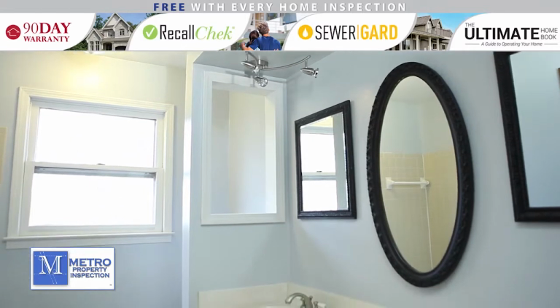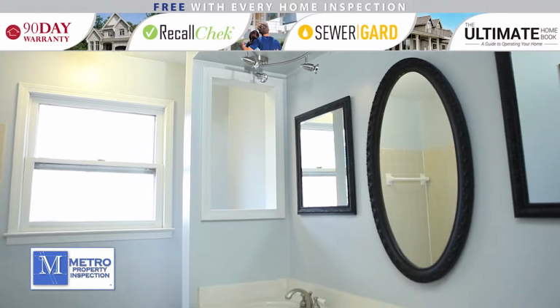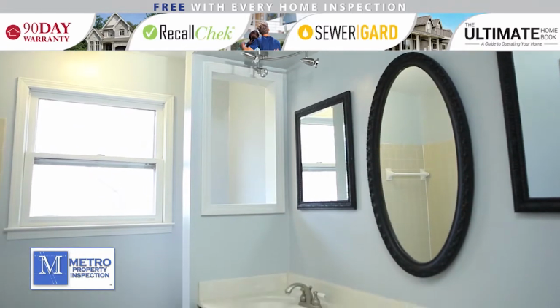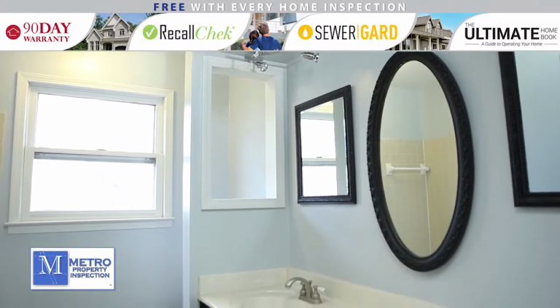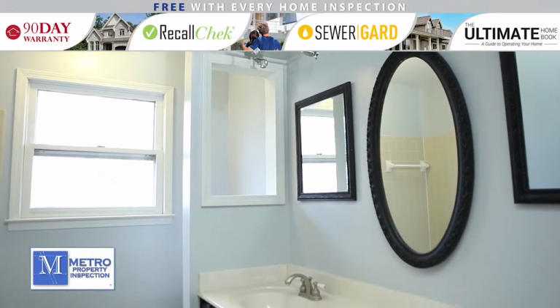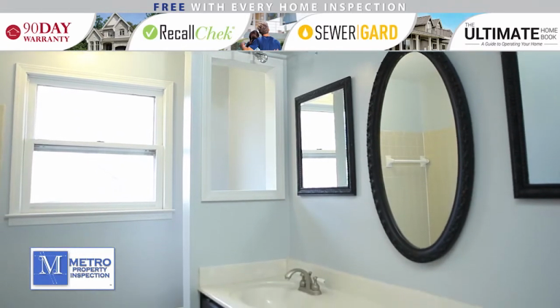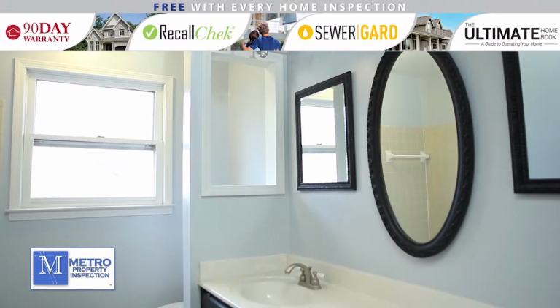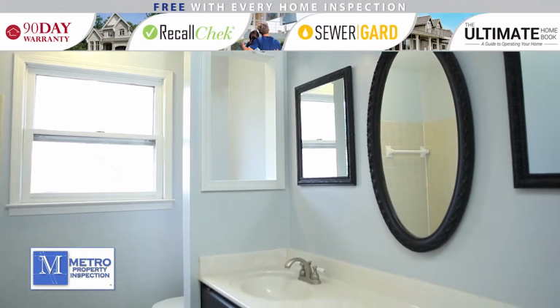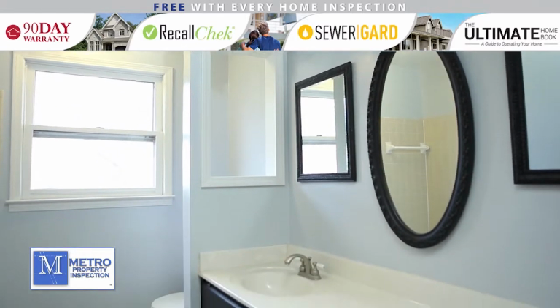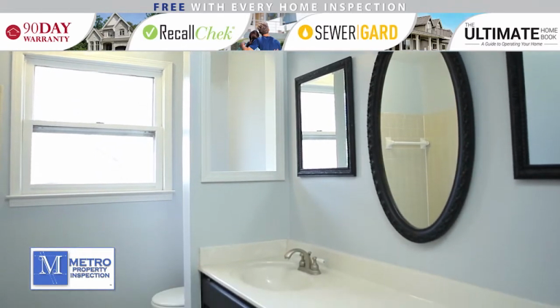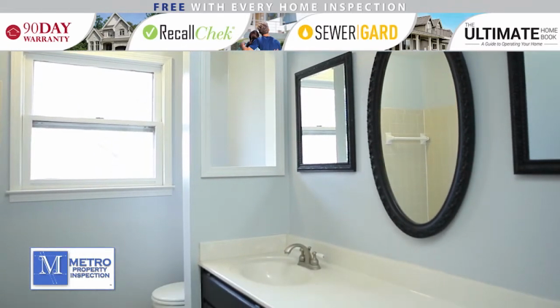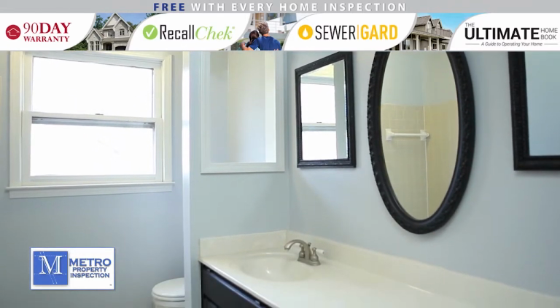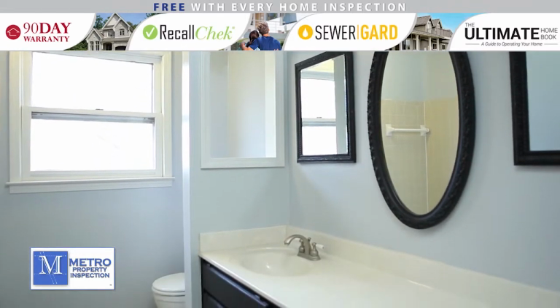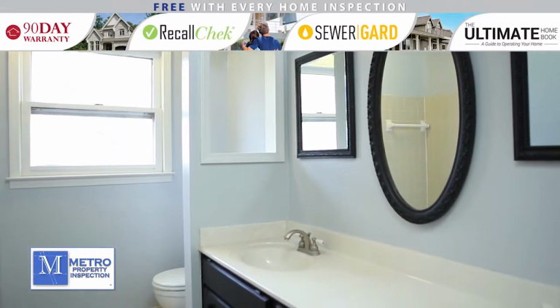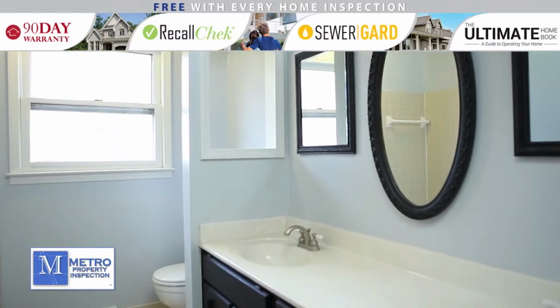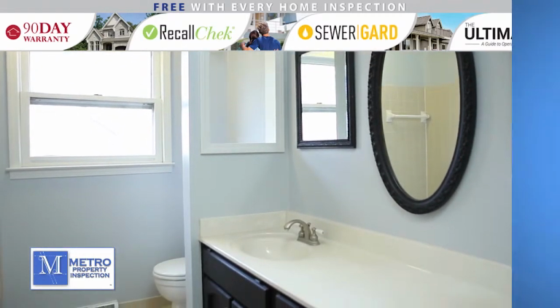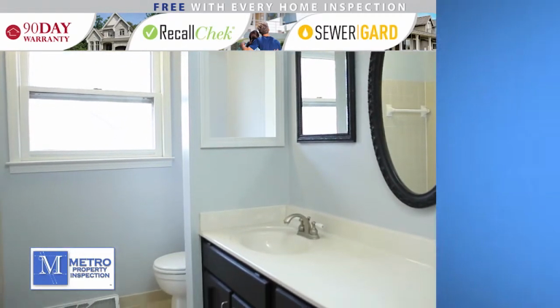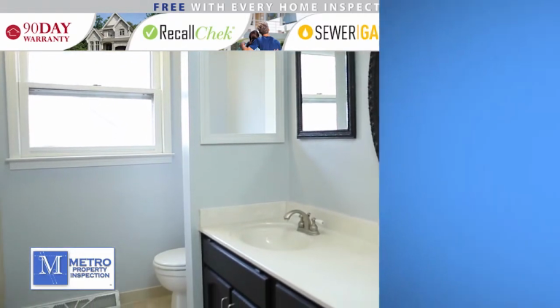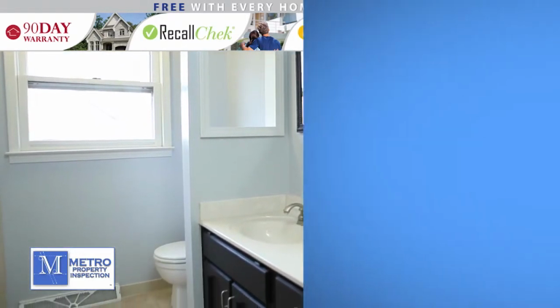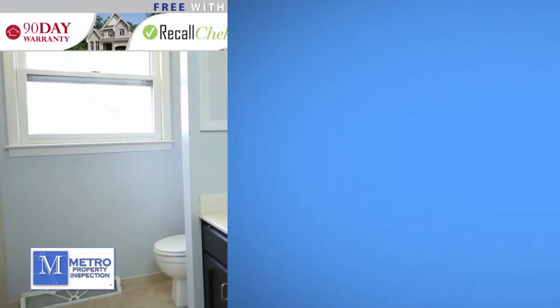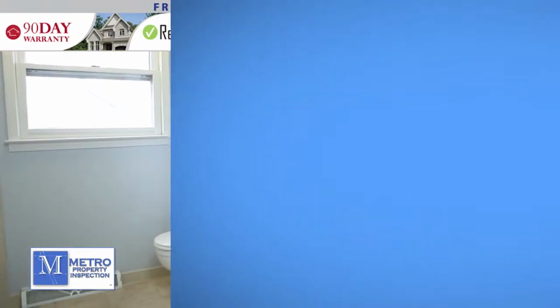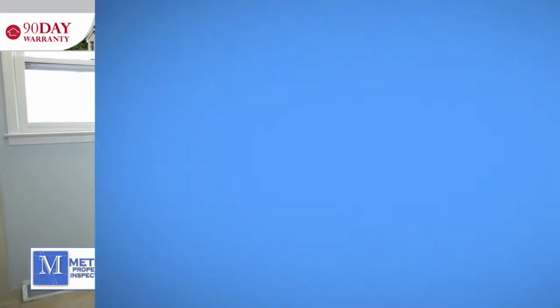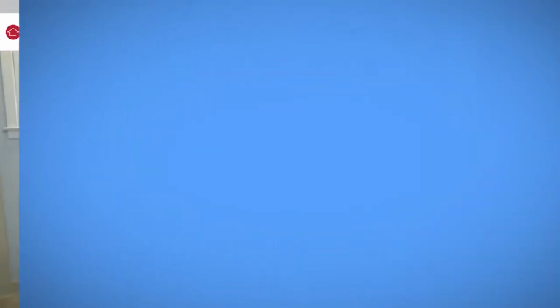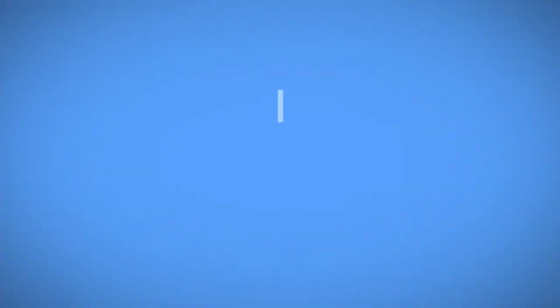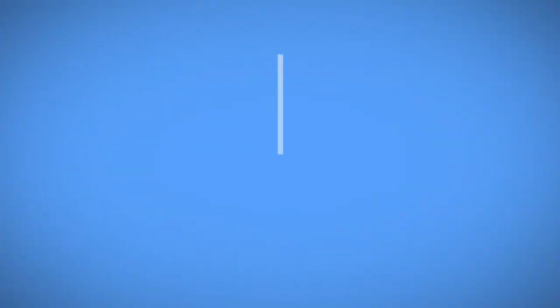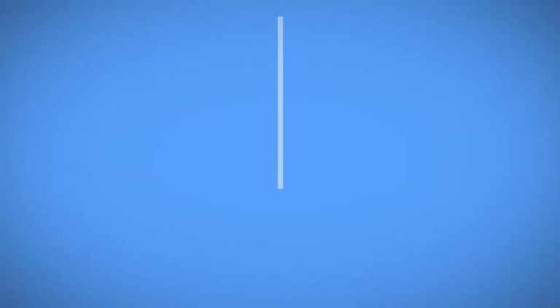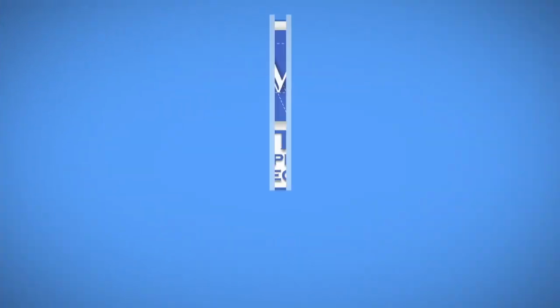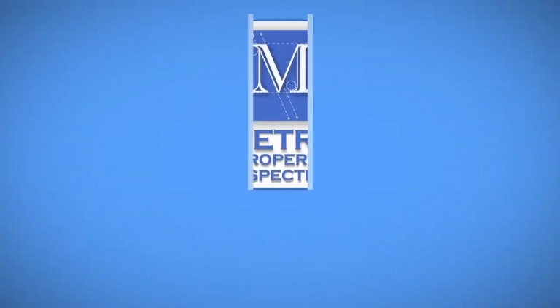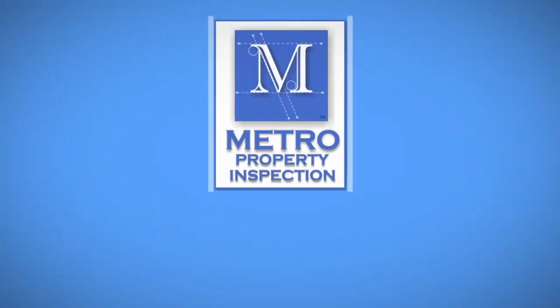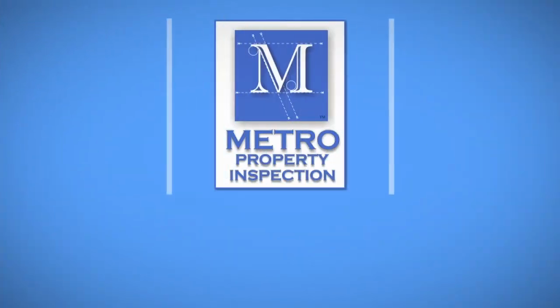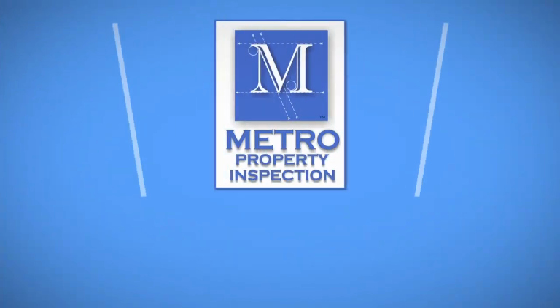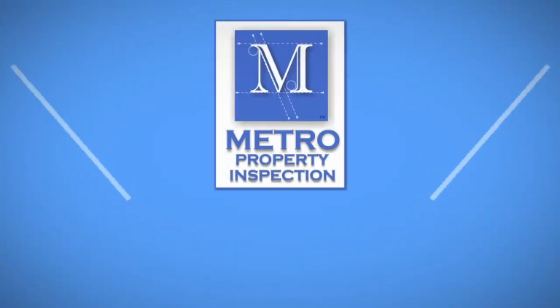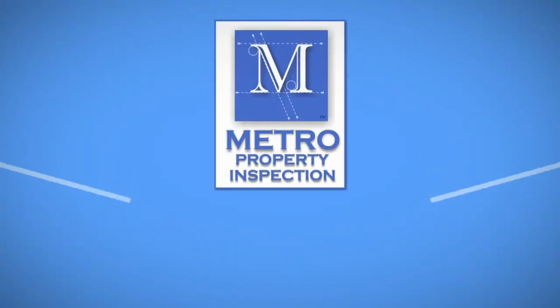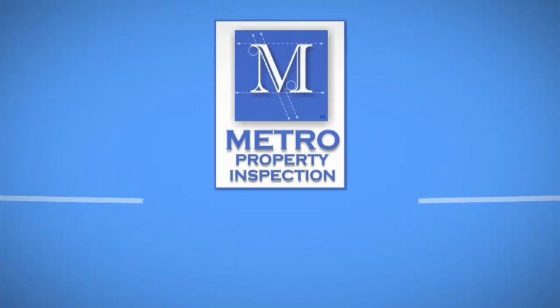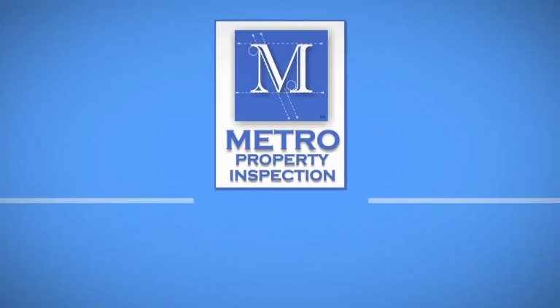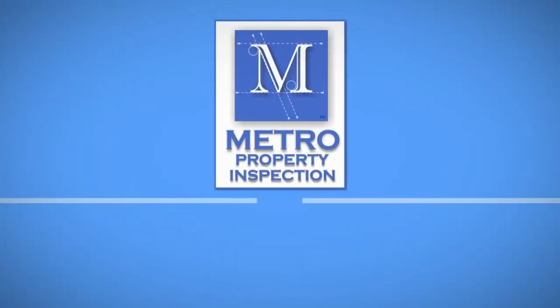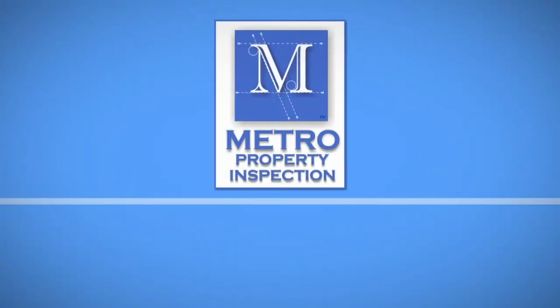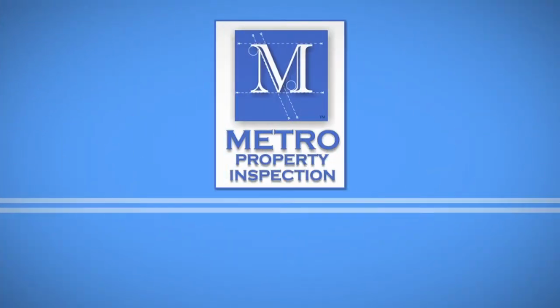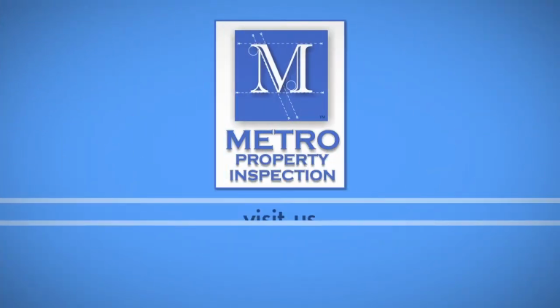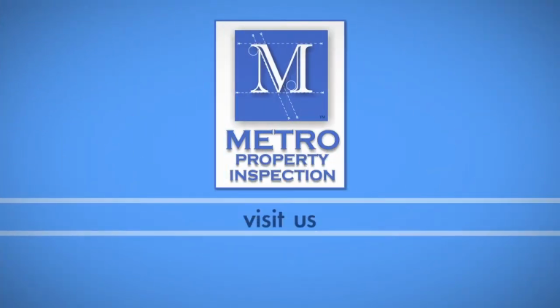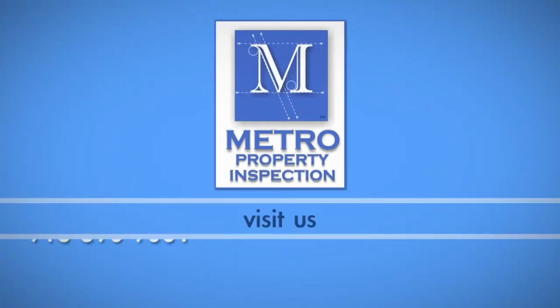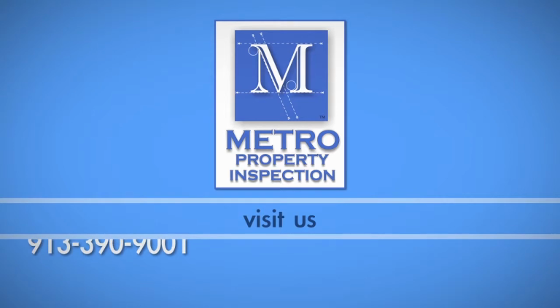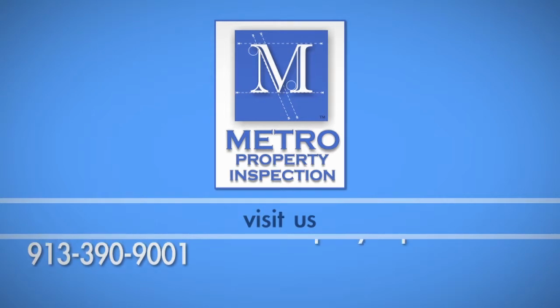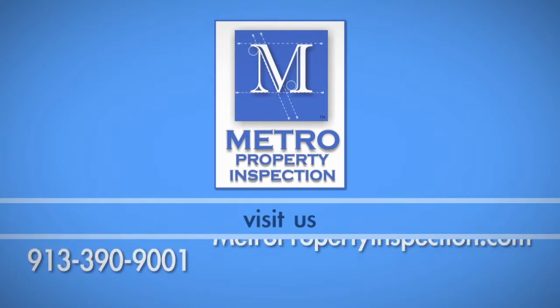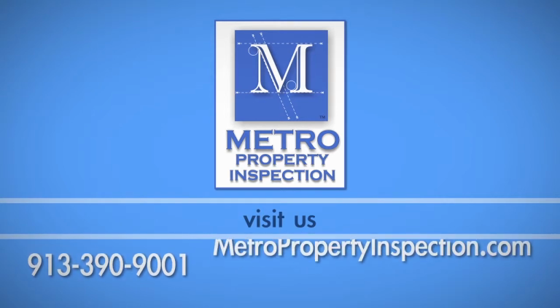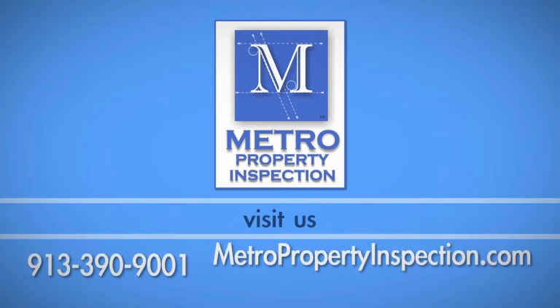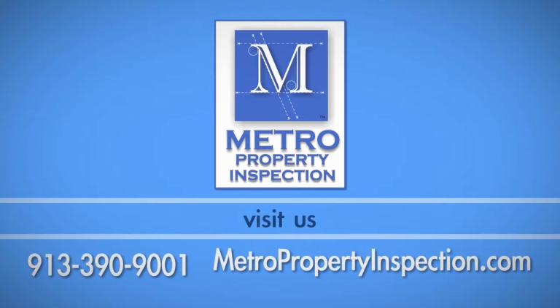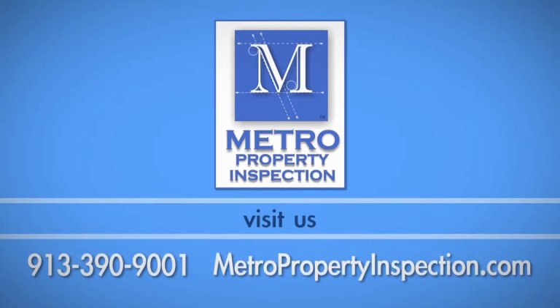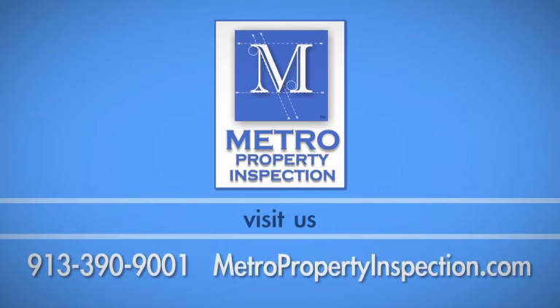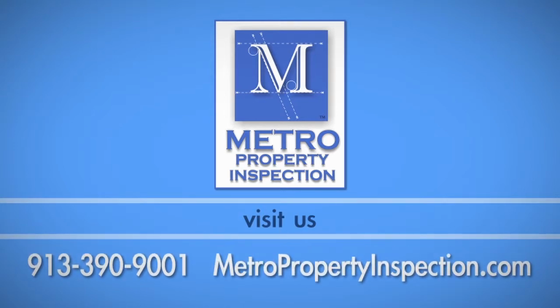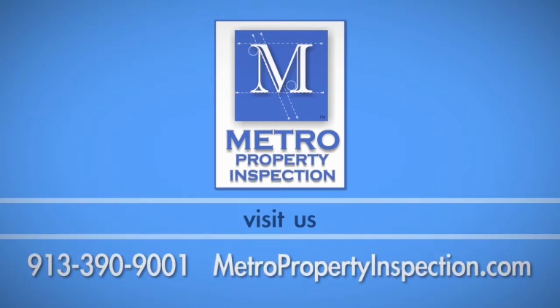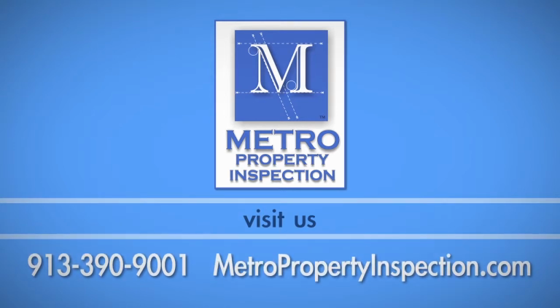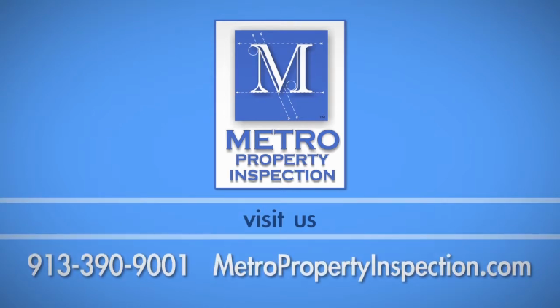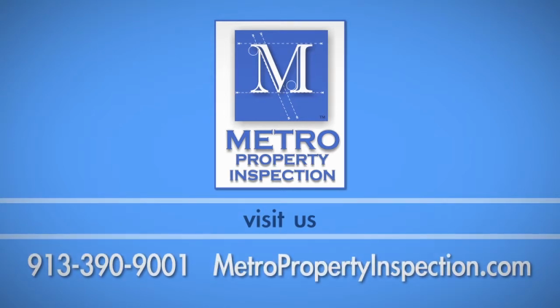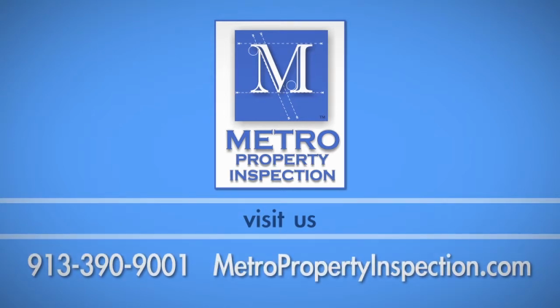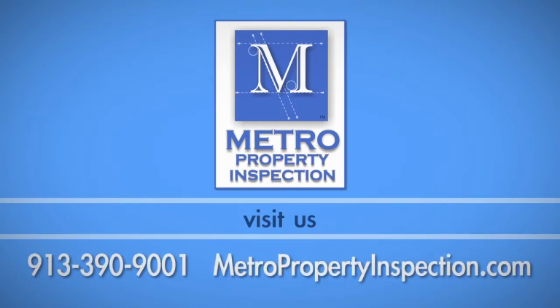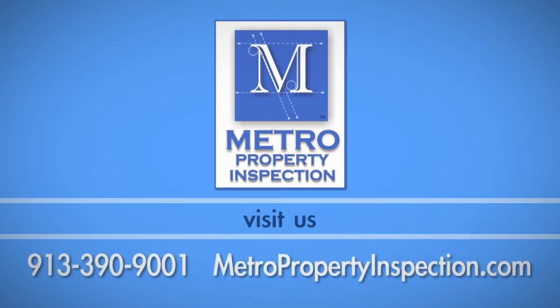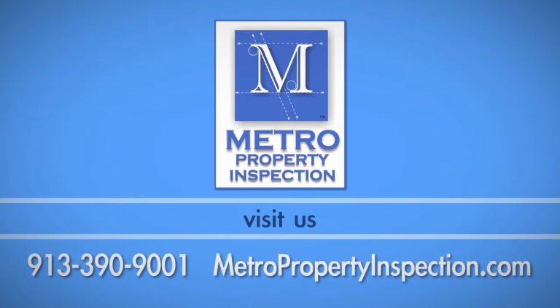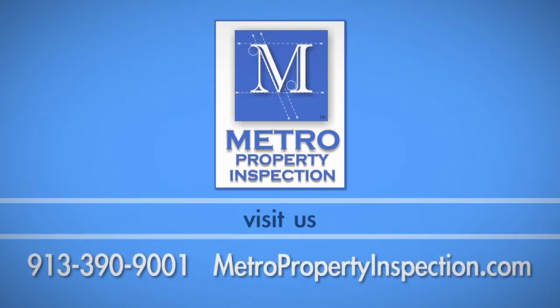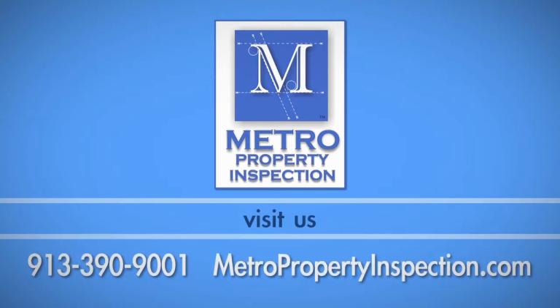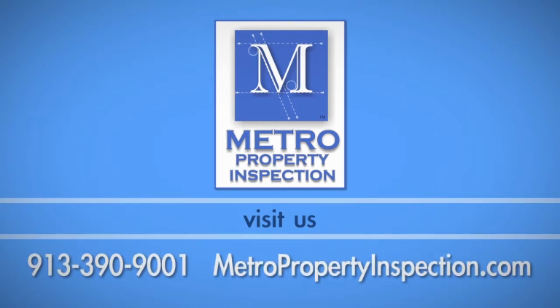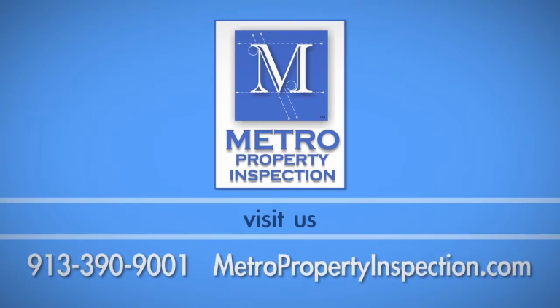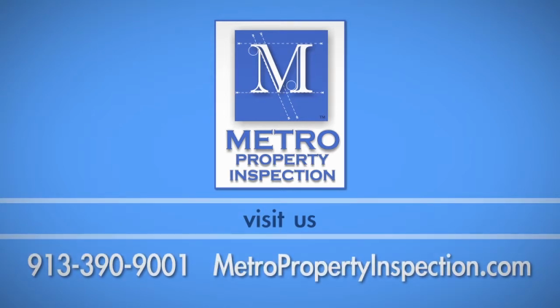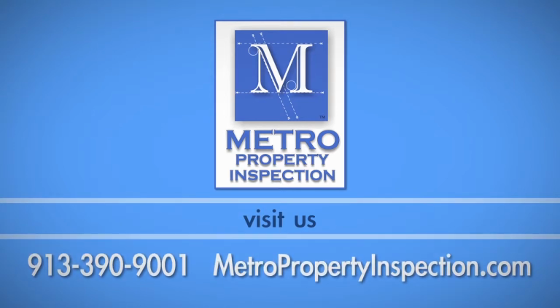If you have any questions about this process, call Metro Property Inspection at 913-390-9001.